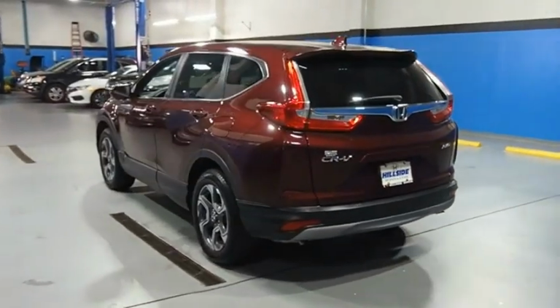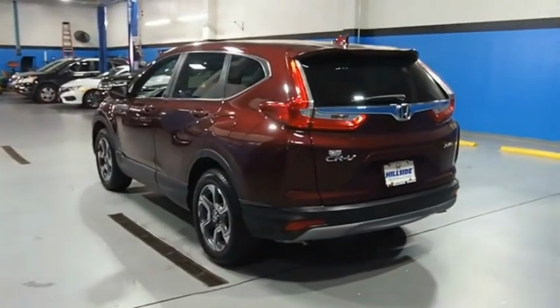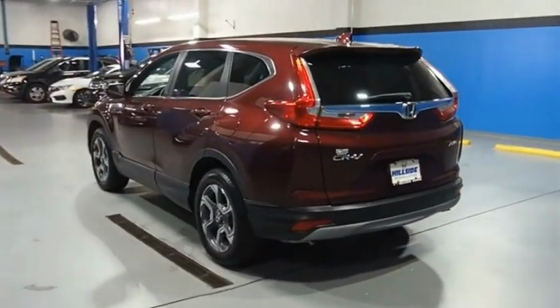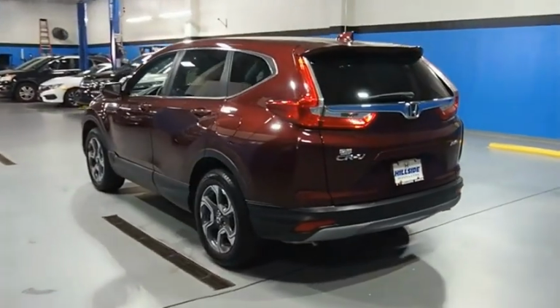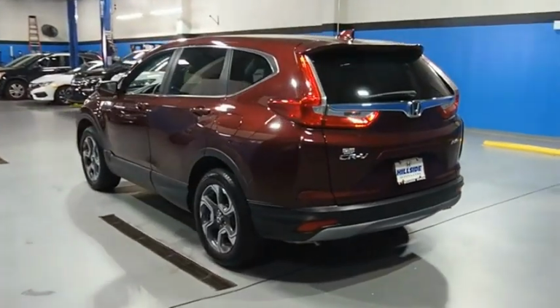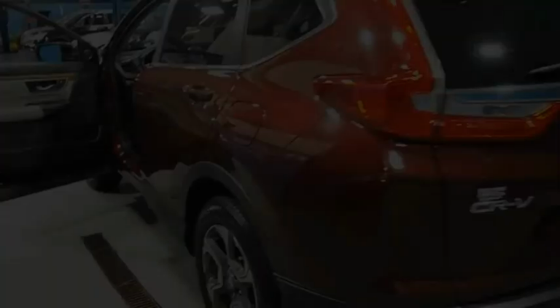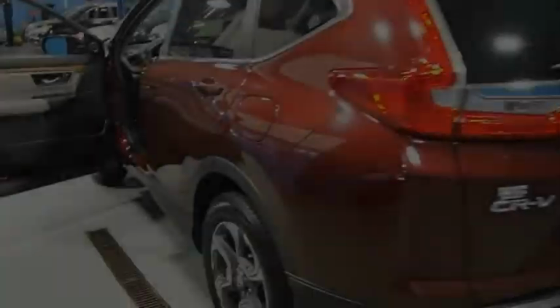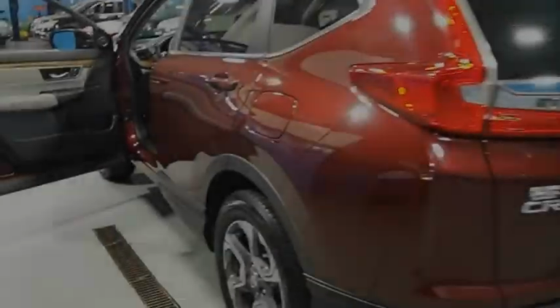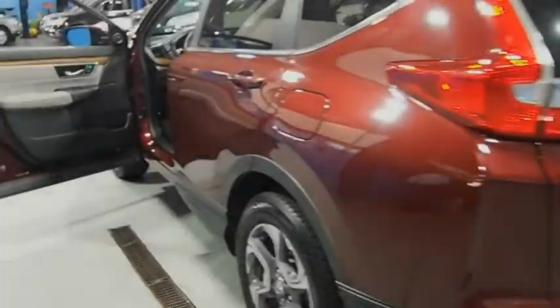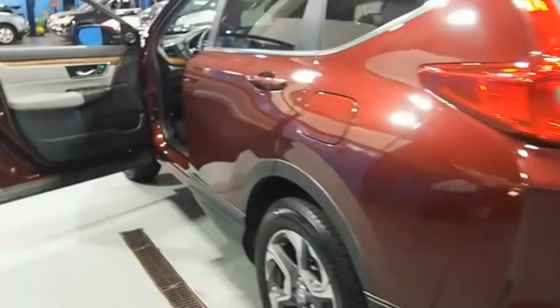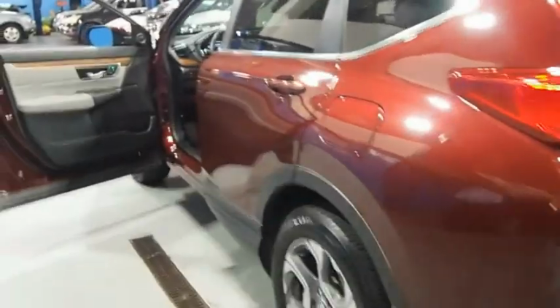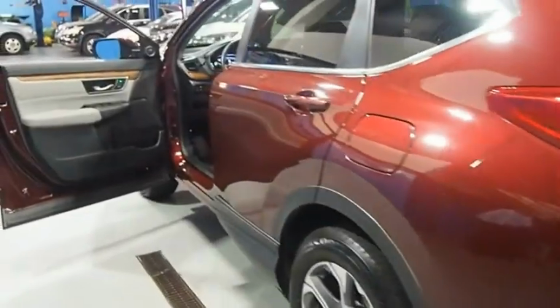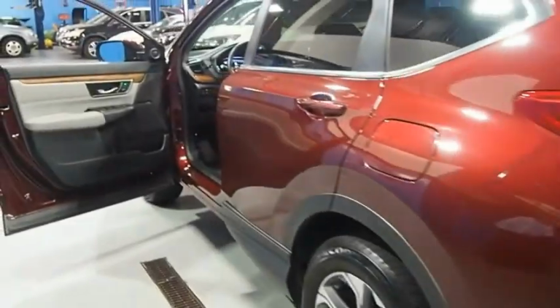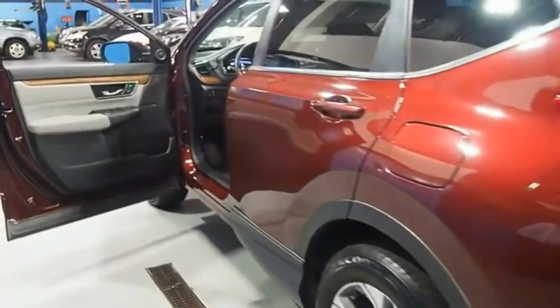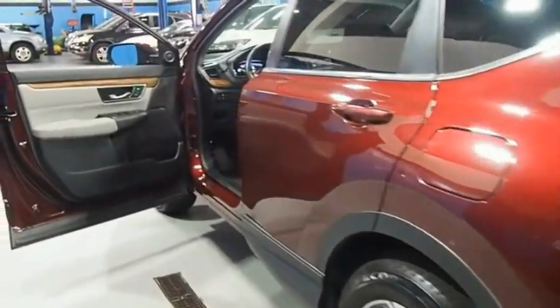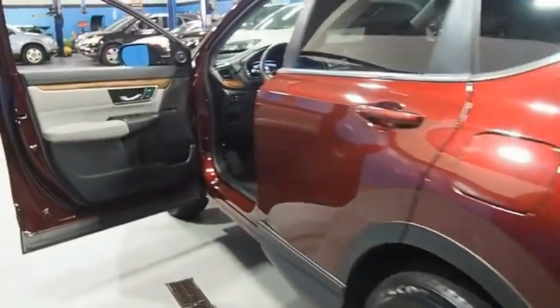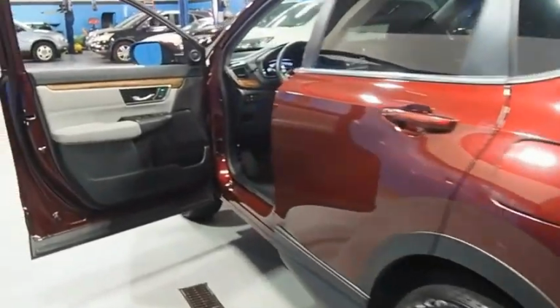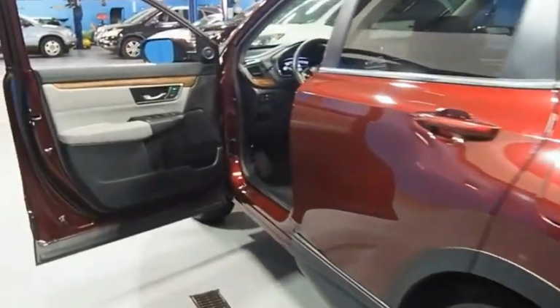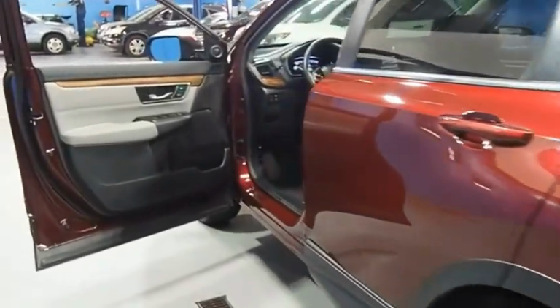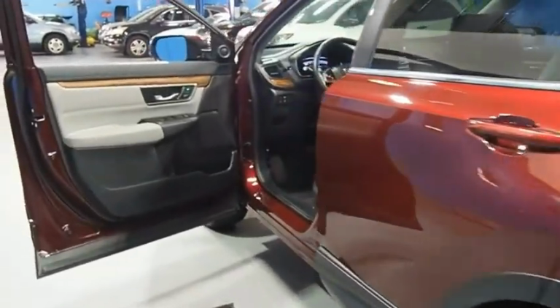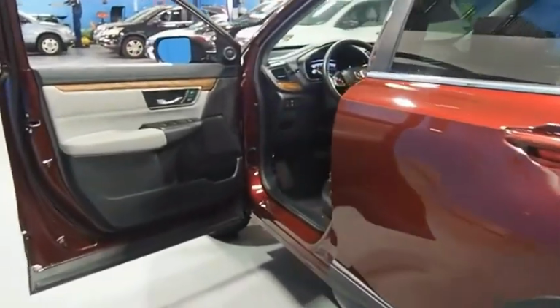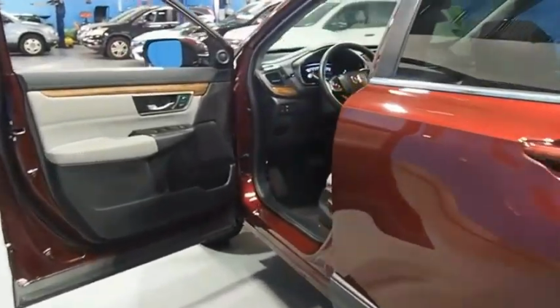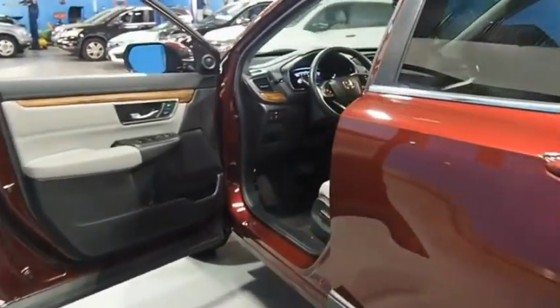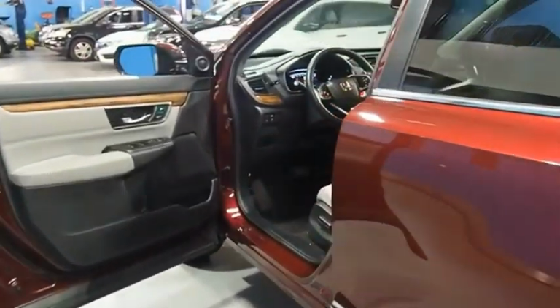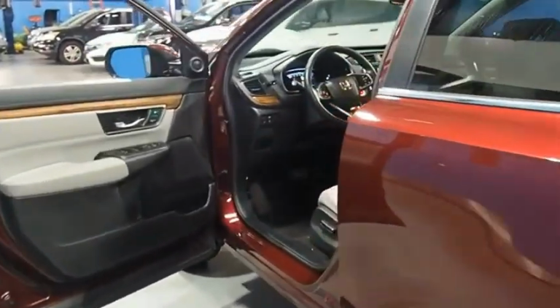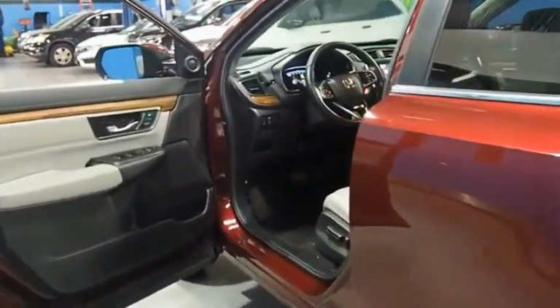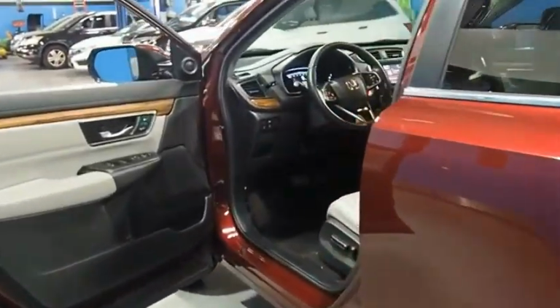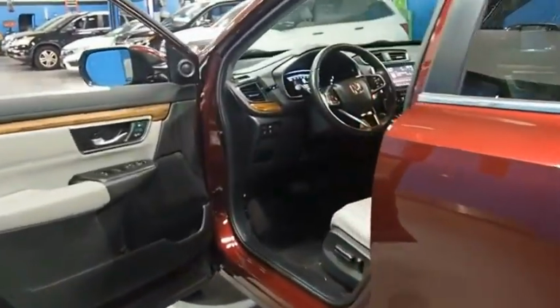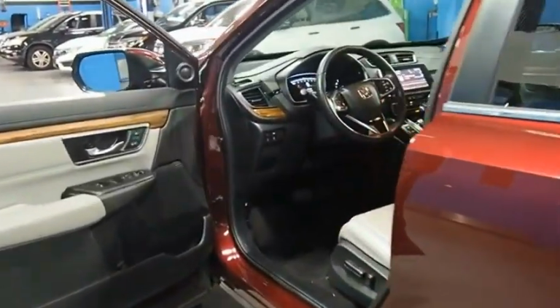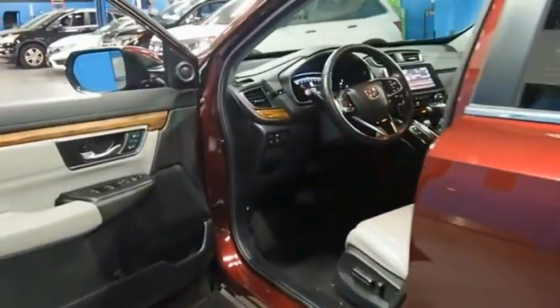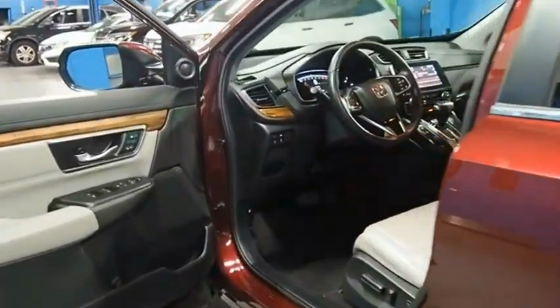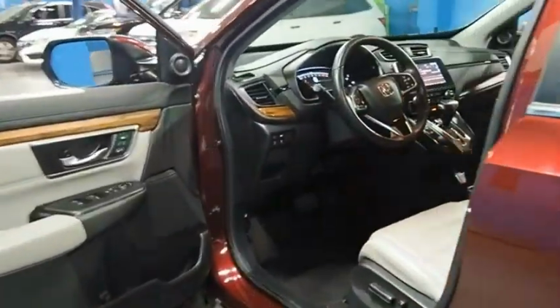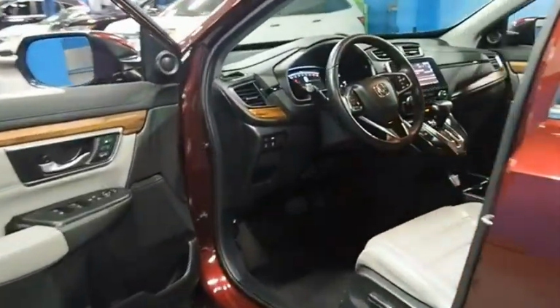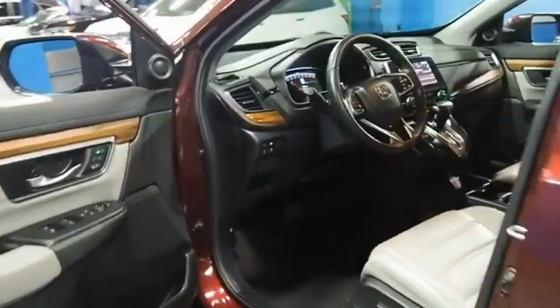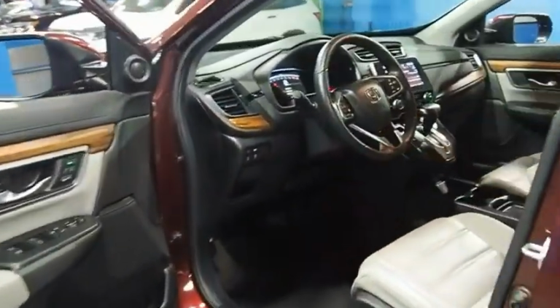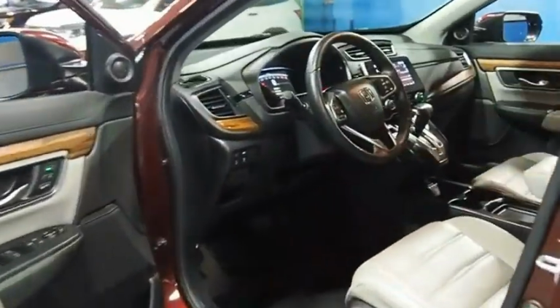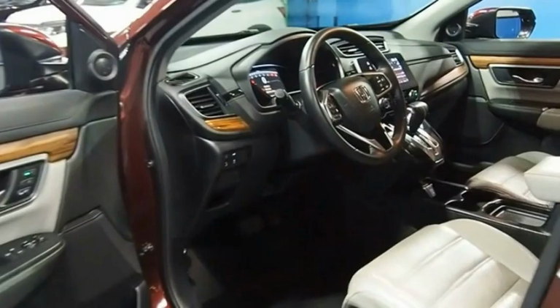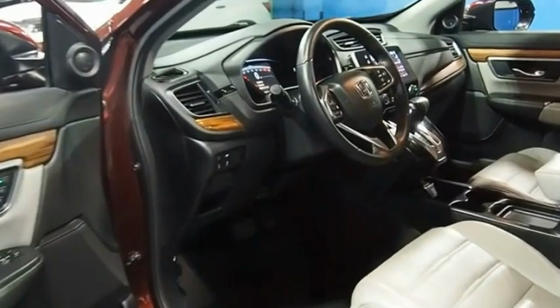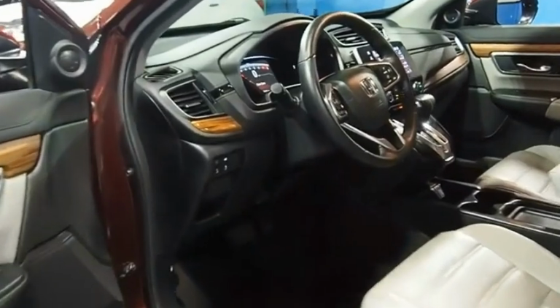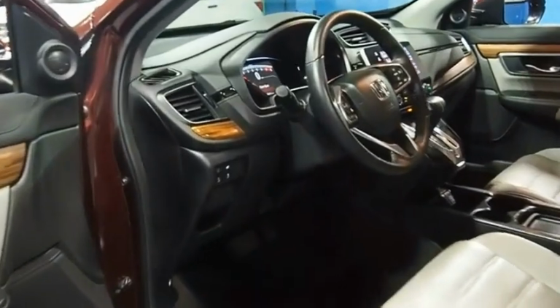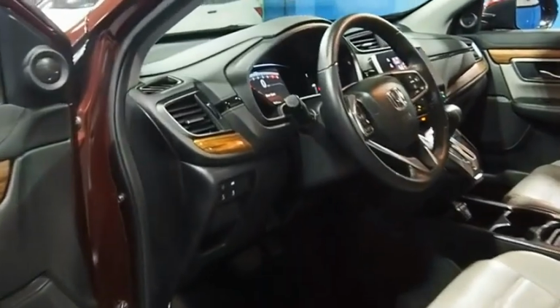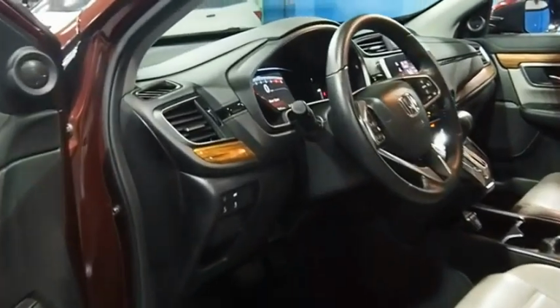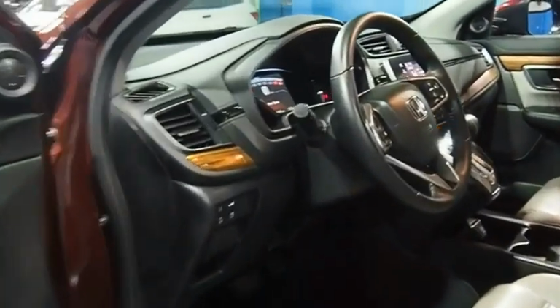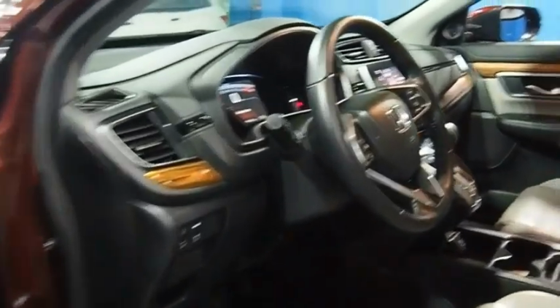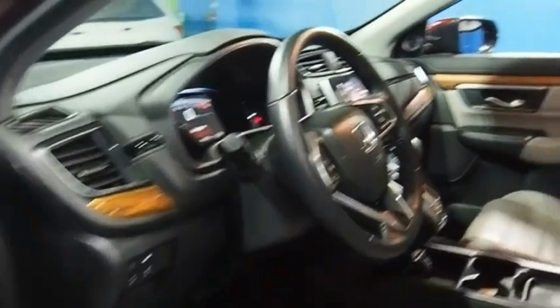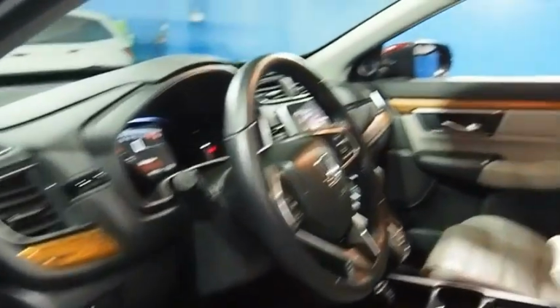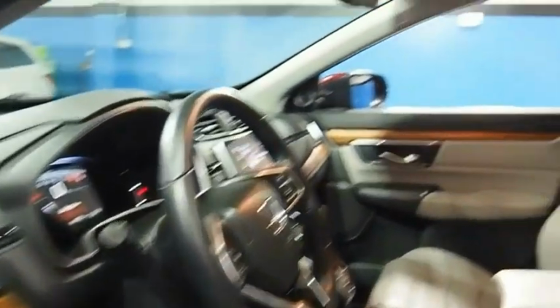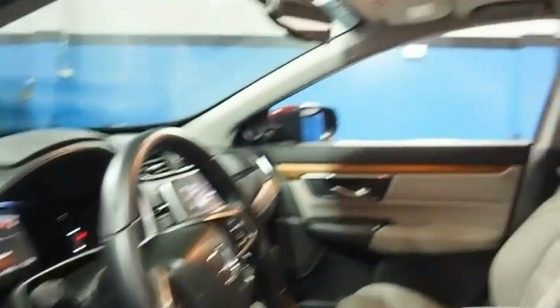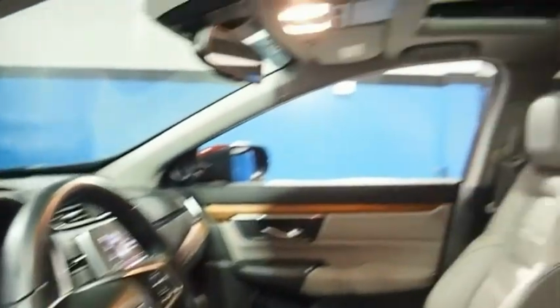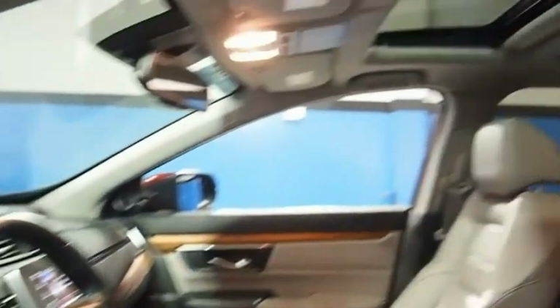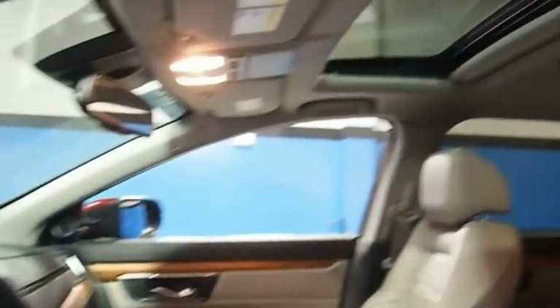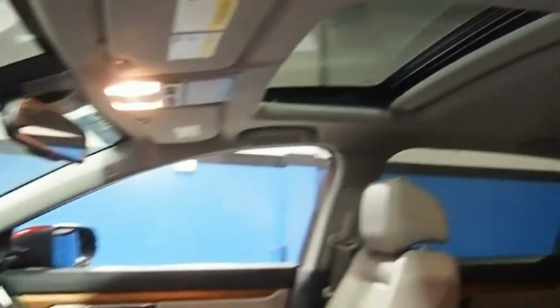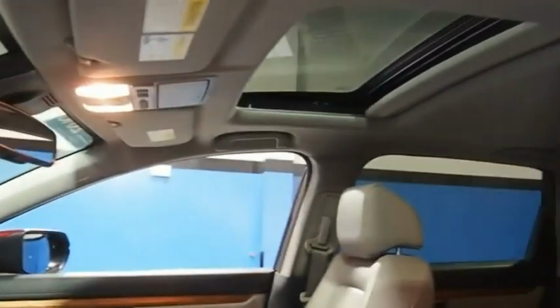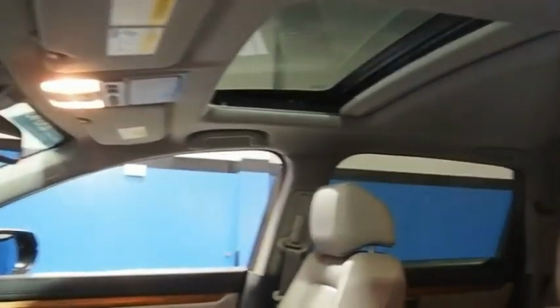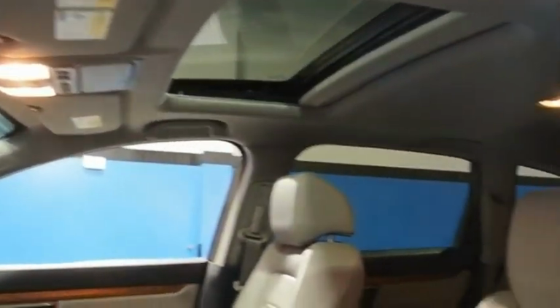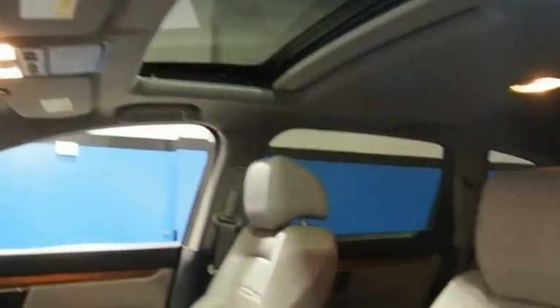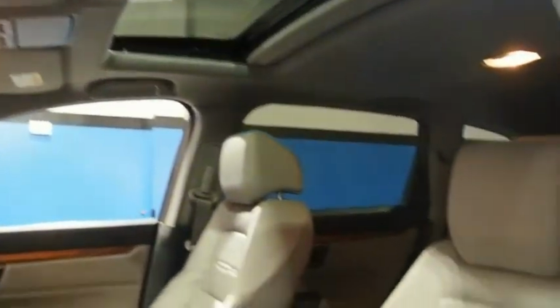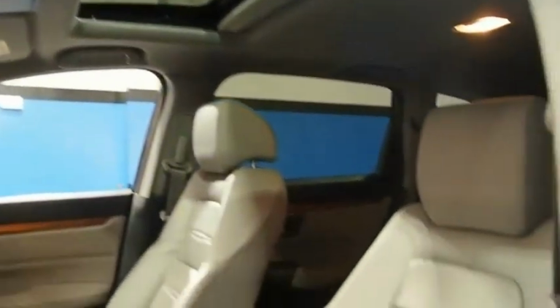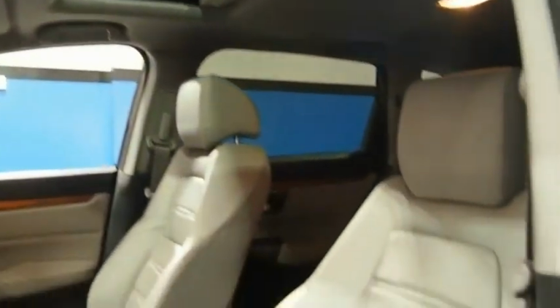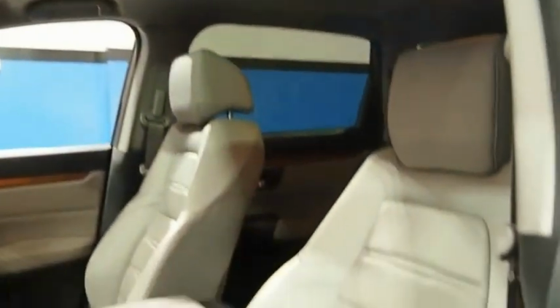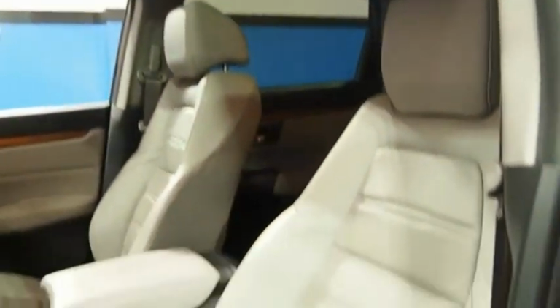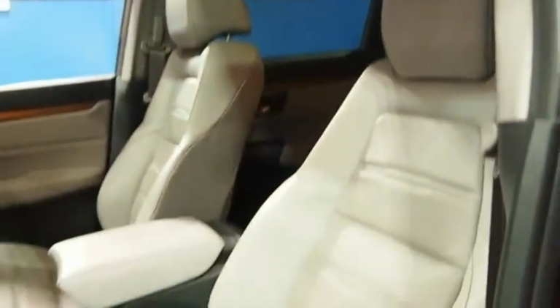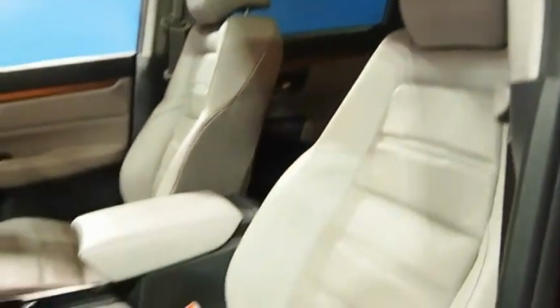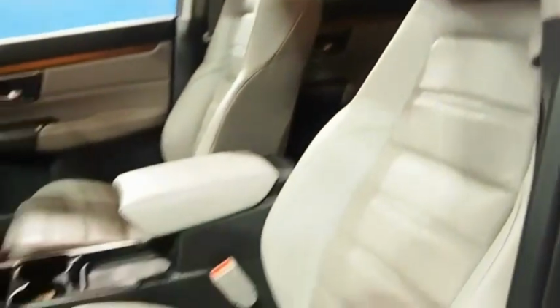cool technology, and comfy interior. Wouldn't you look great in this vehicle? Stop in today and see for yourself.